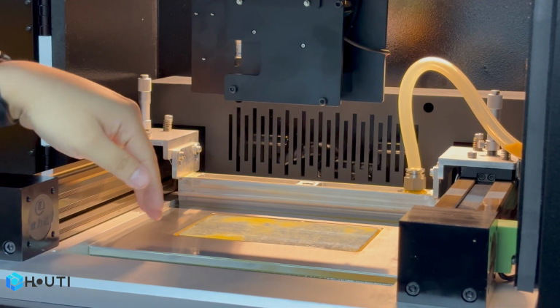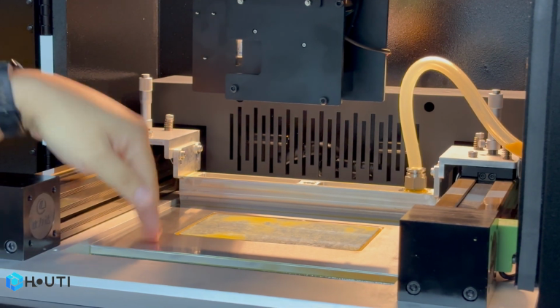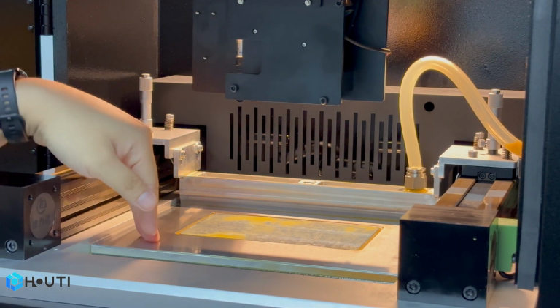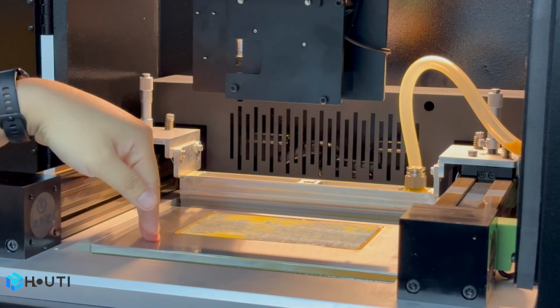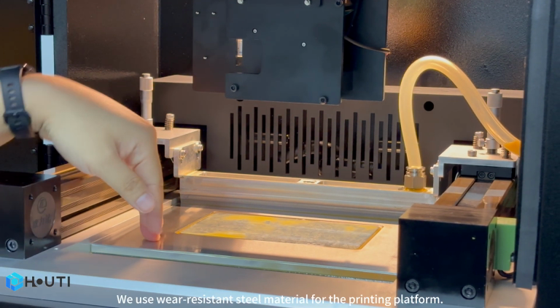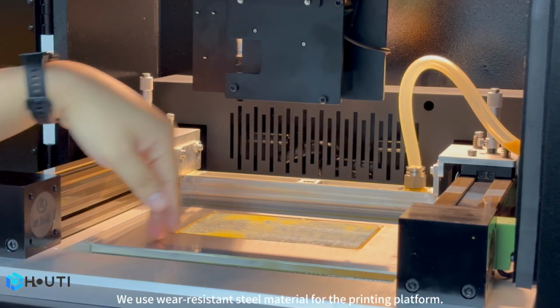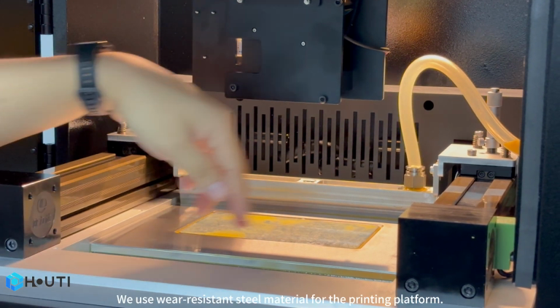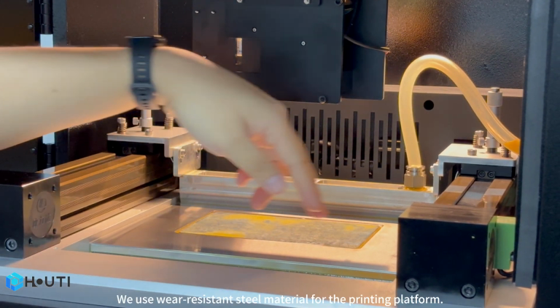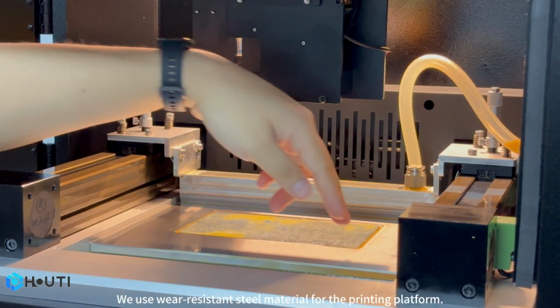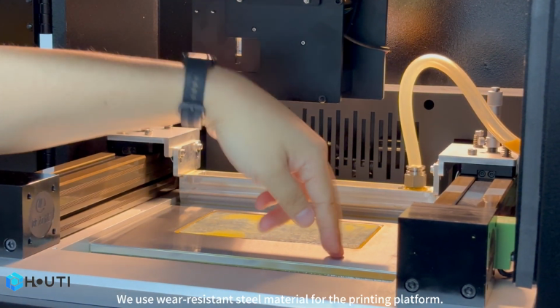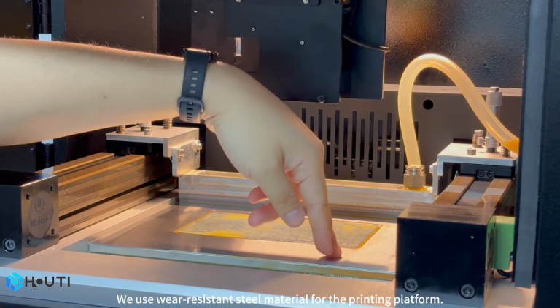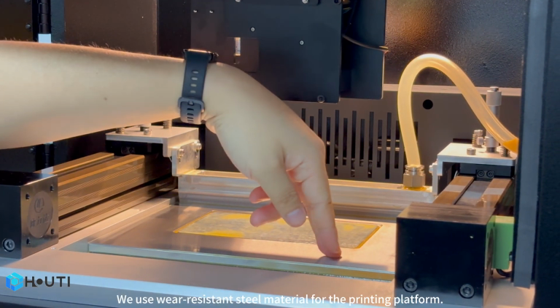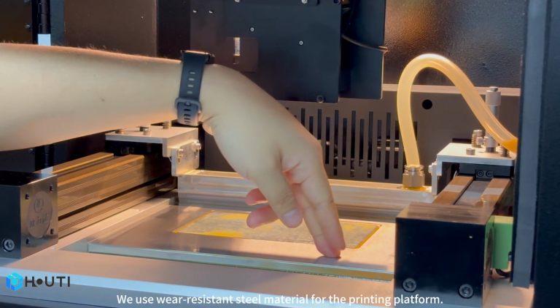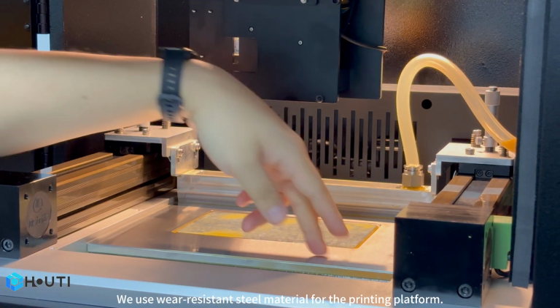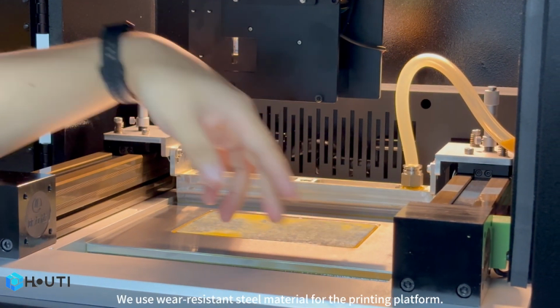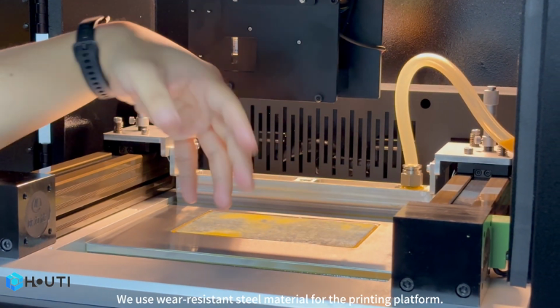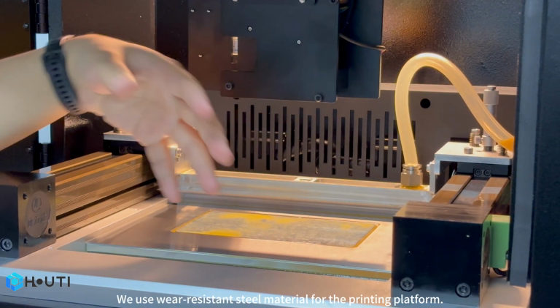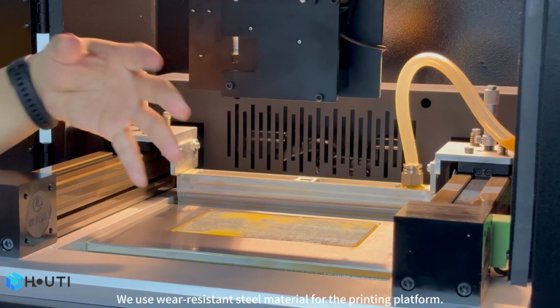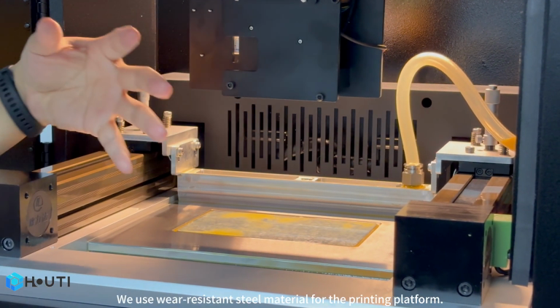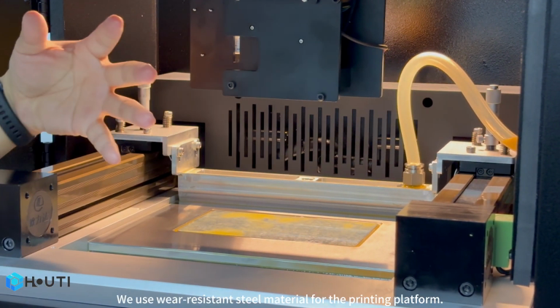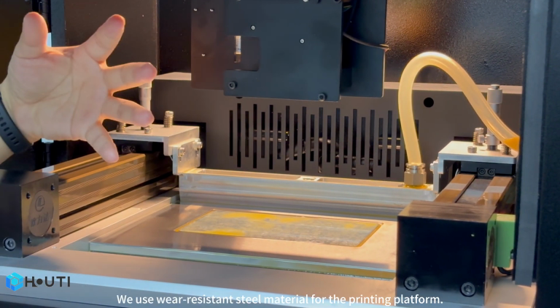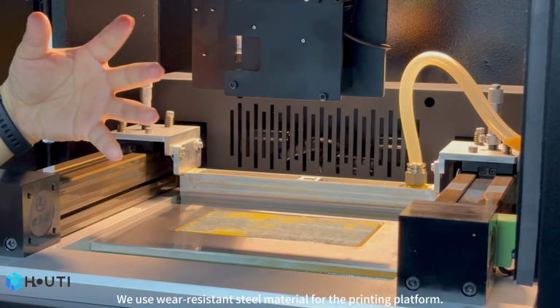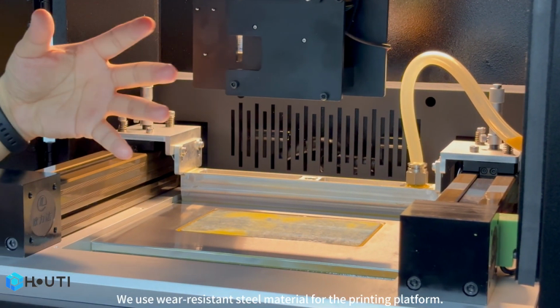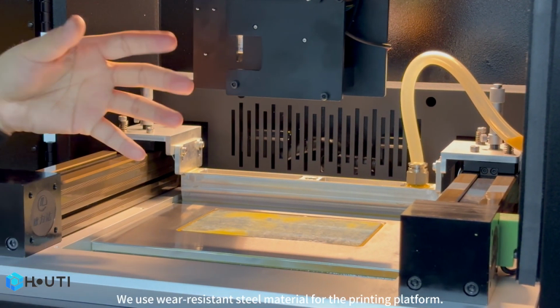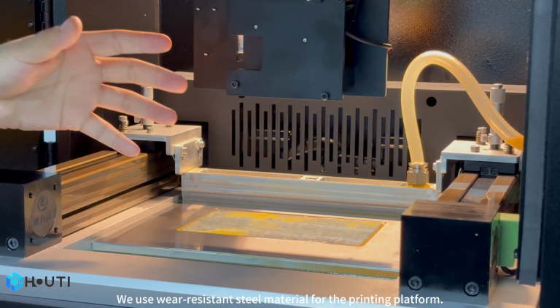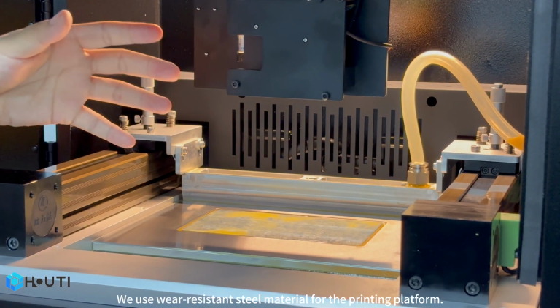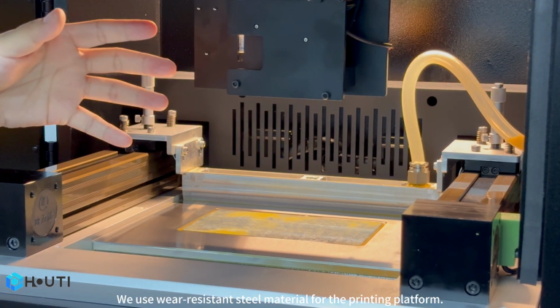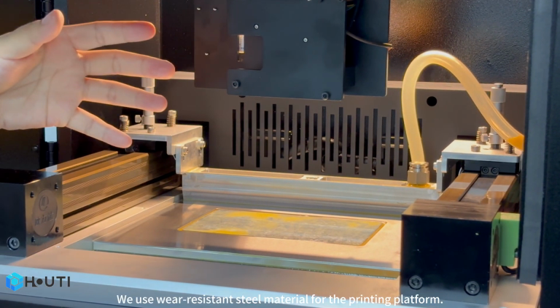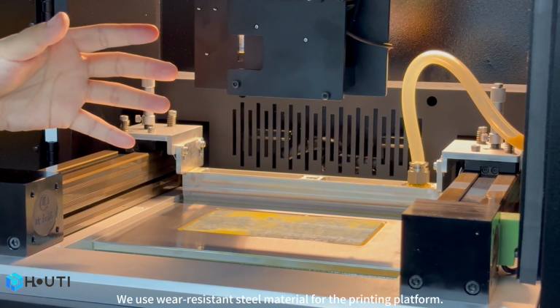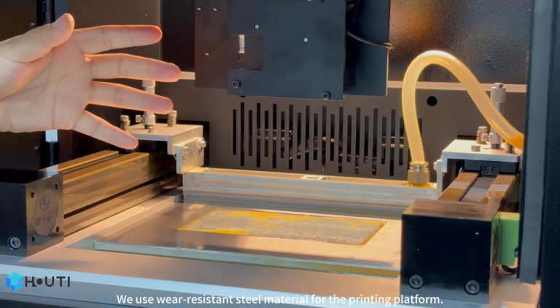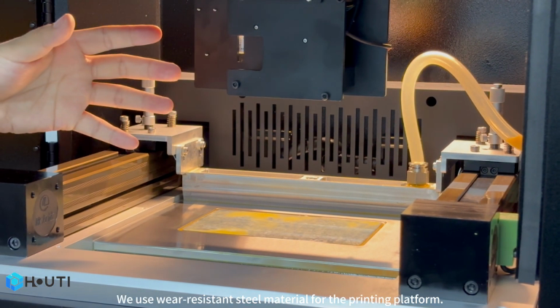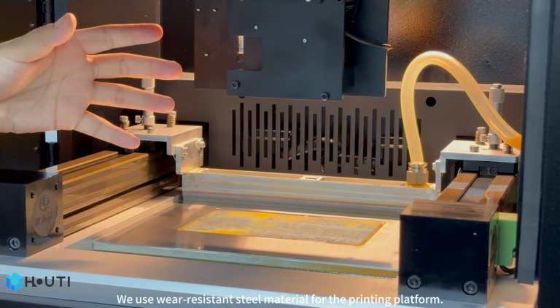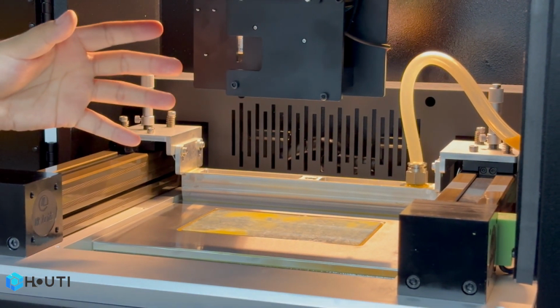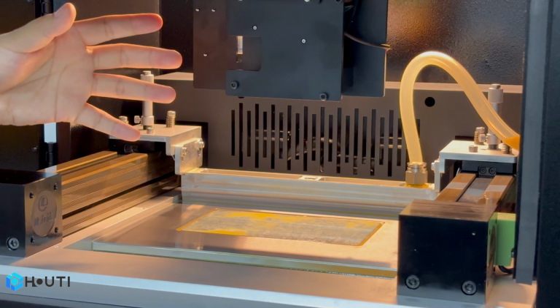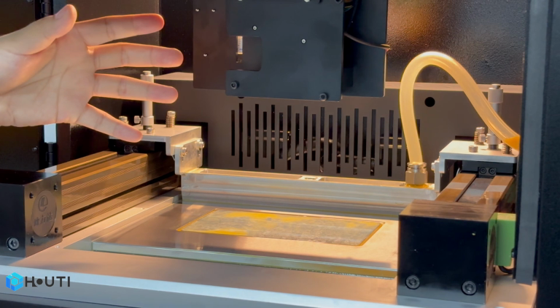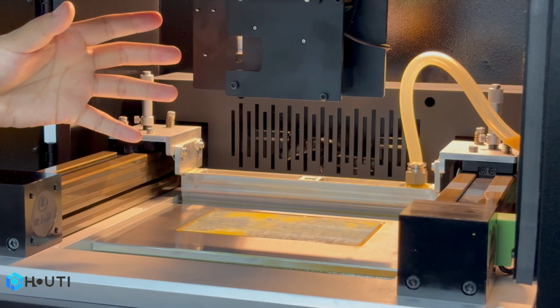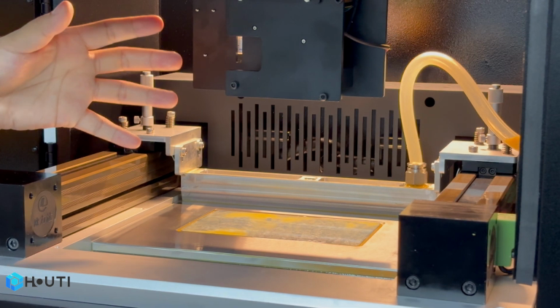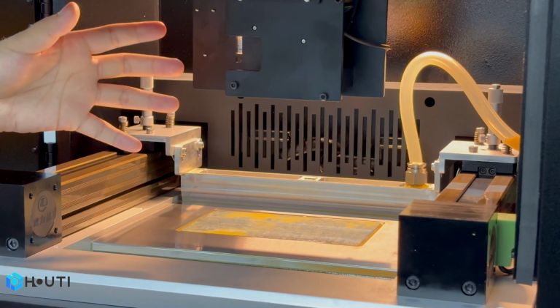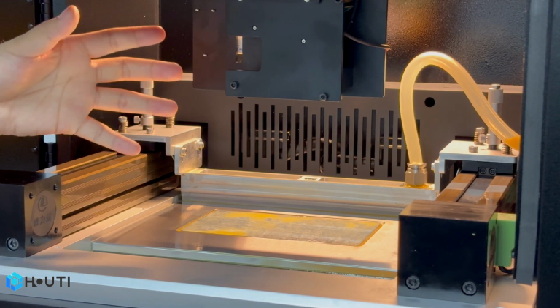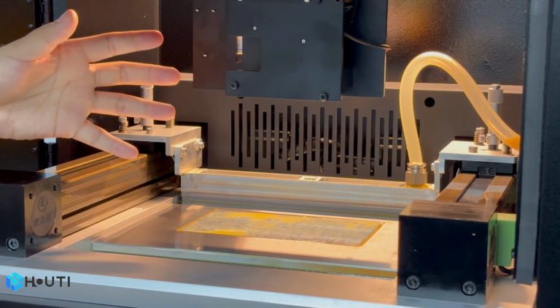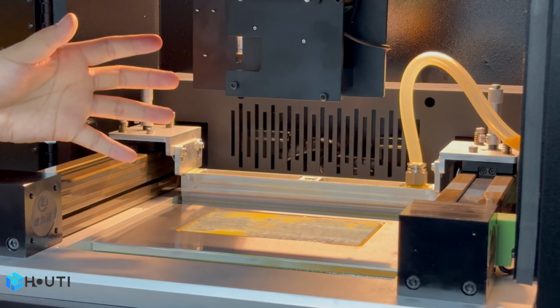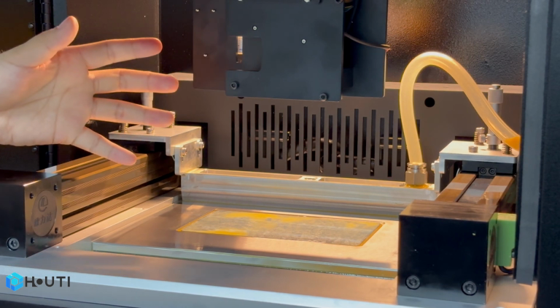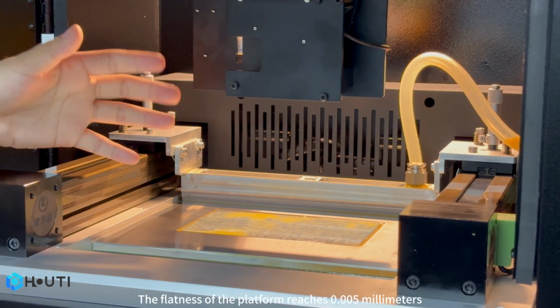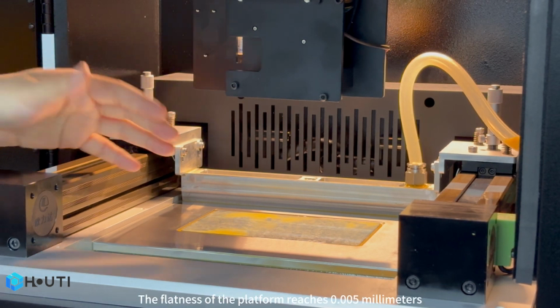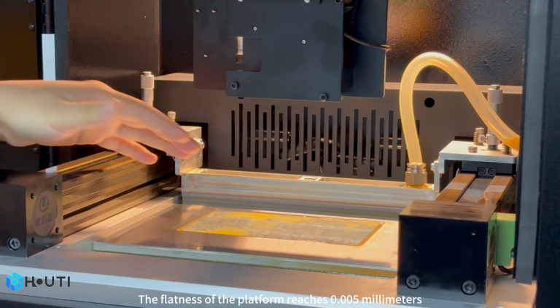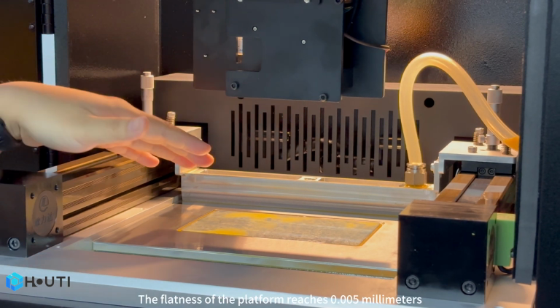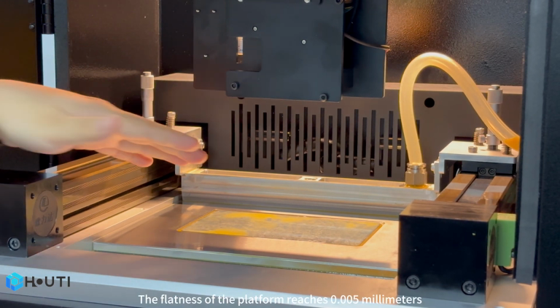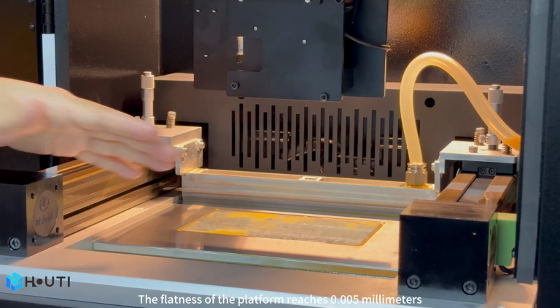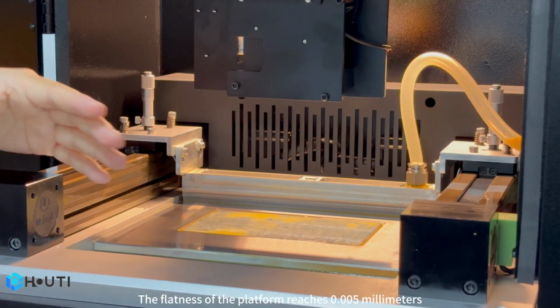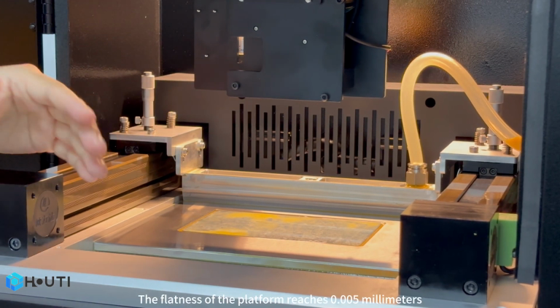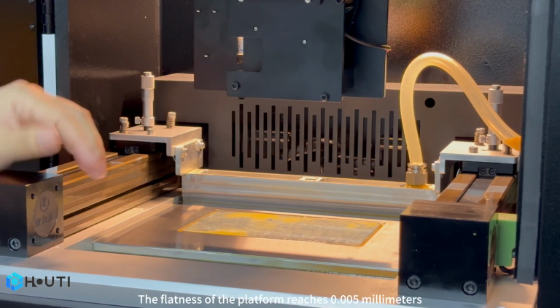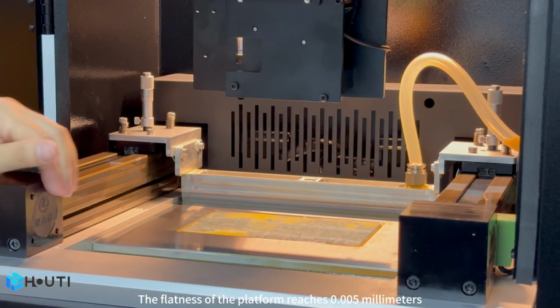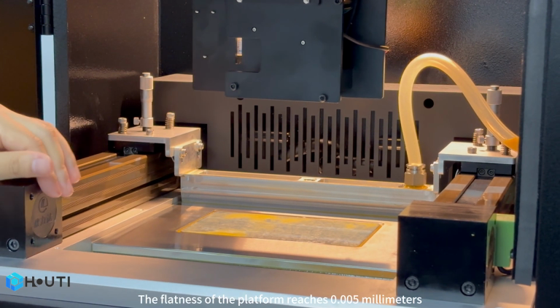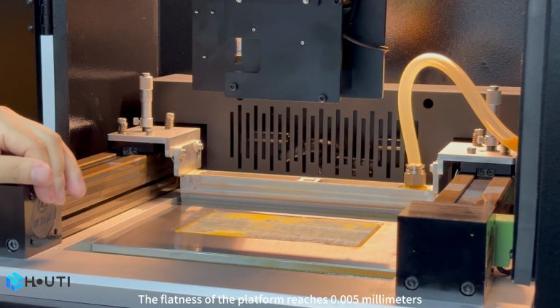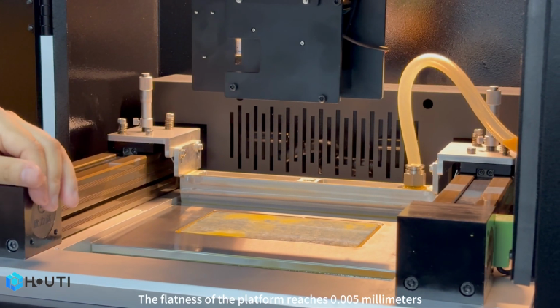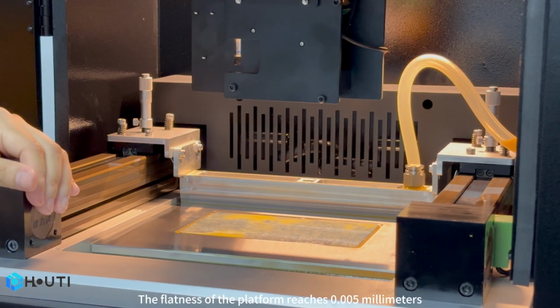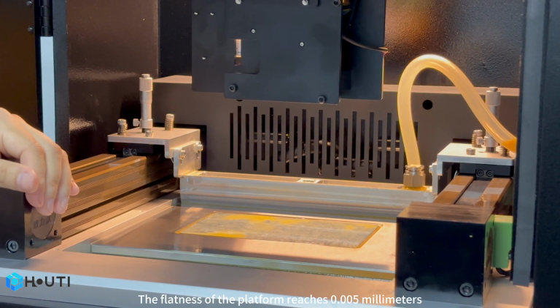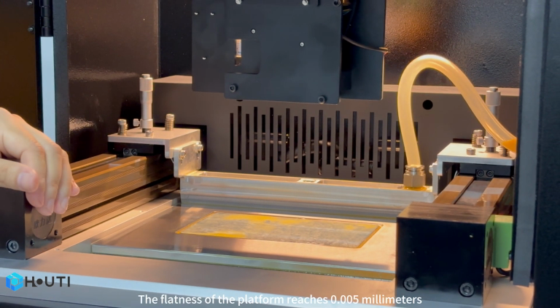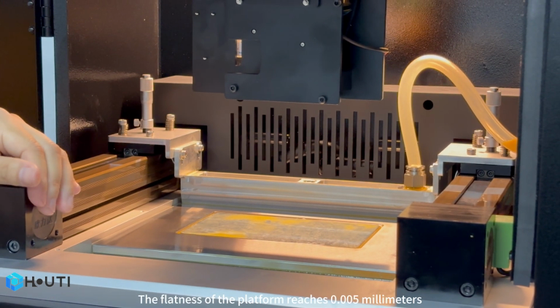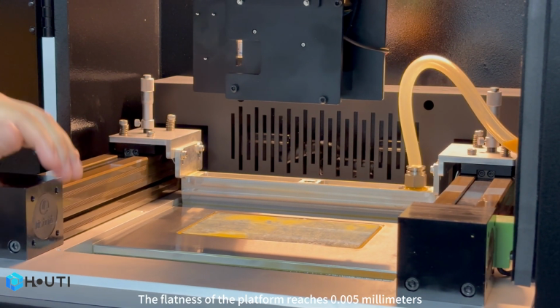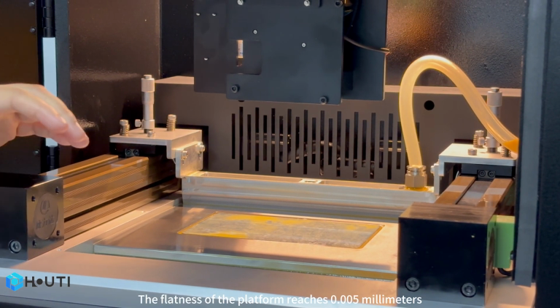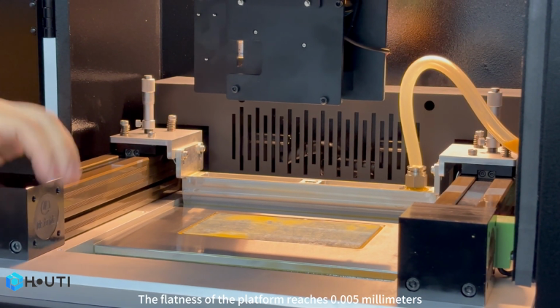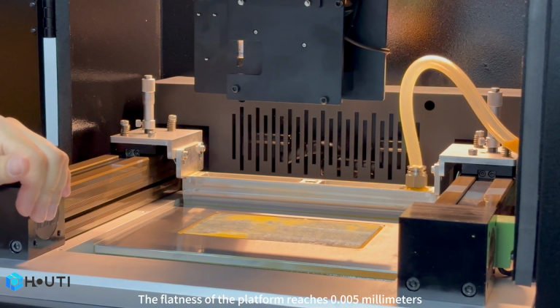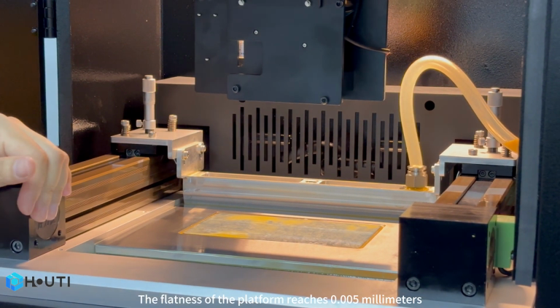We use wear-resistant steel material for the printing platform. The flatness of the platform reaches 0.215mm.